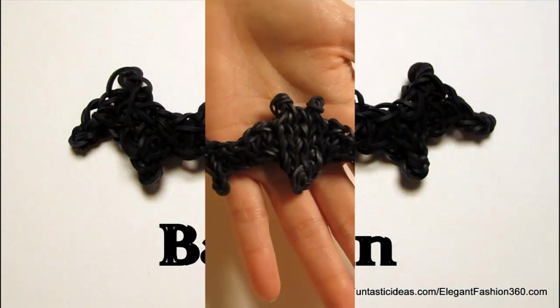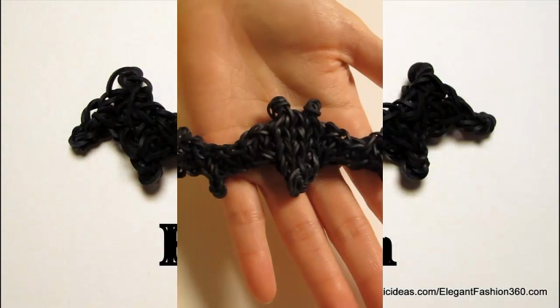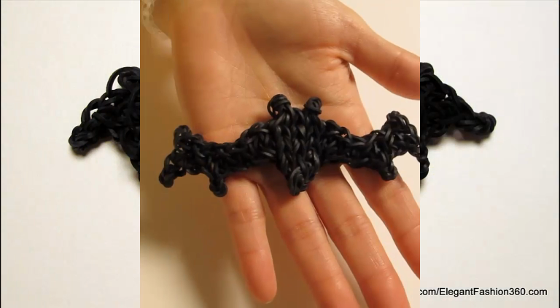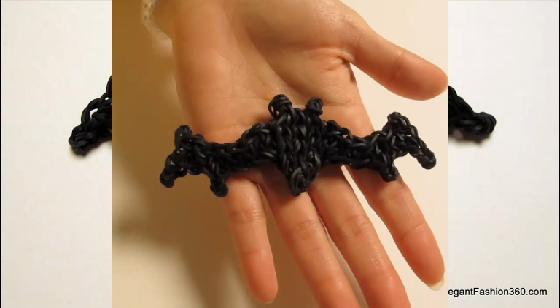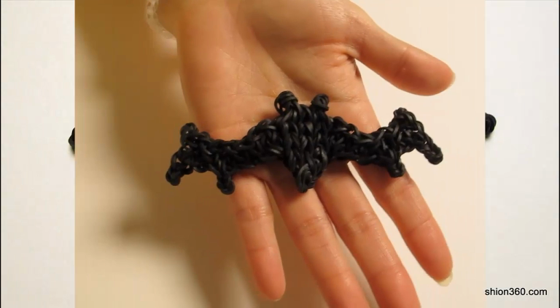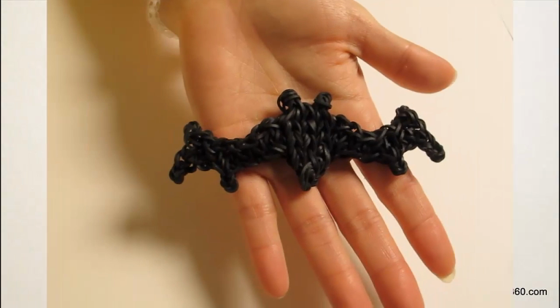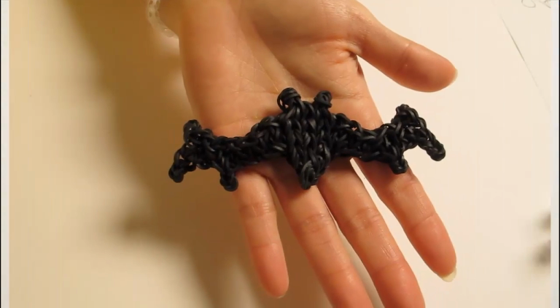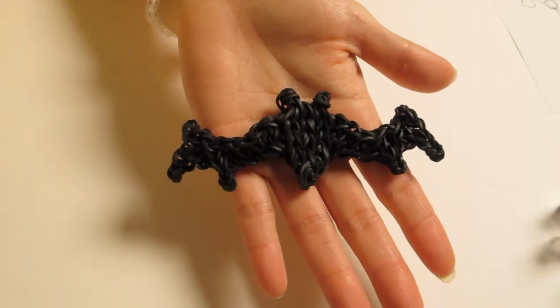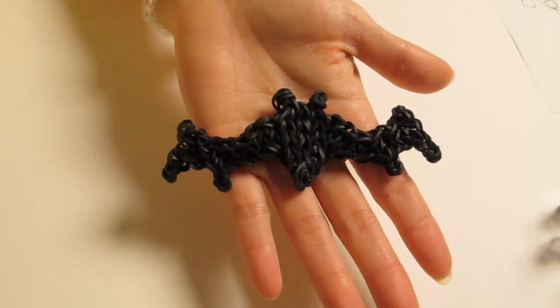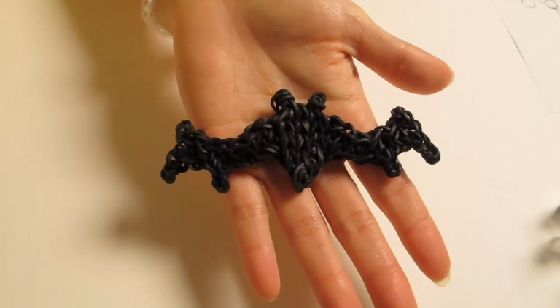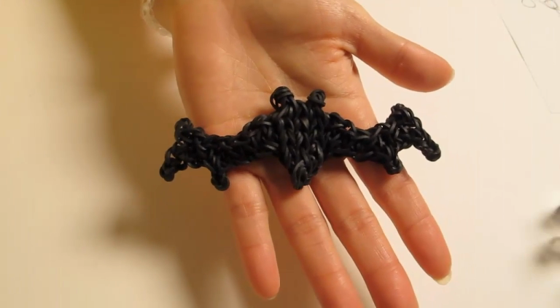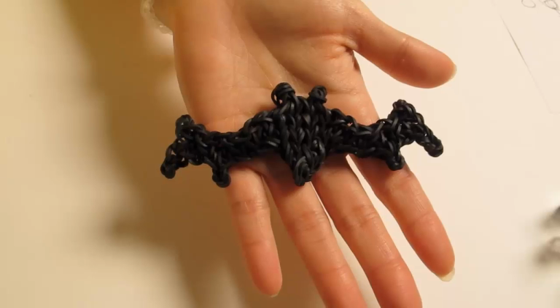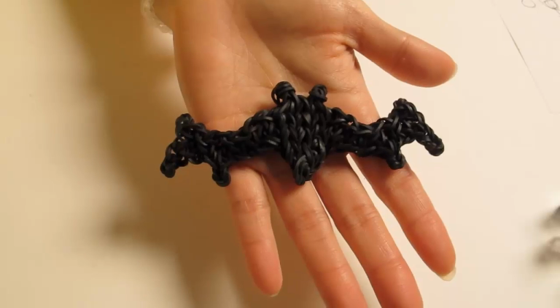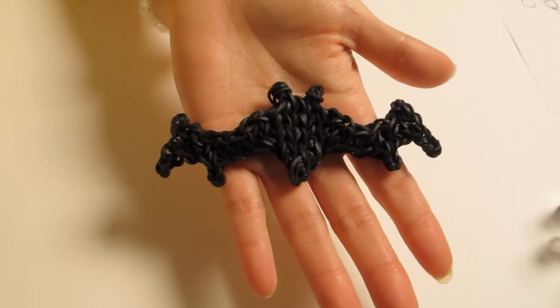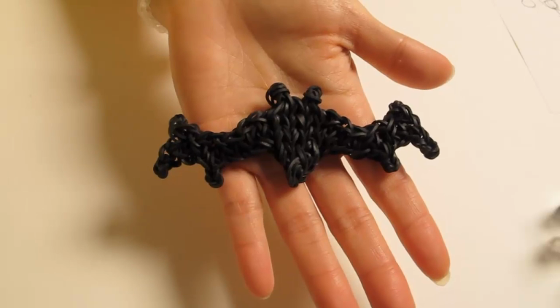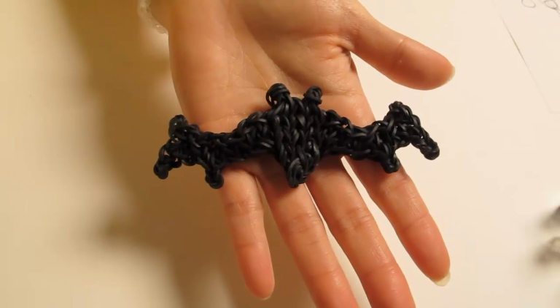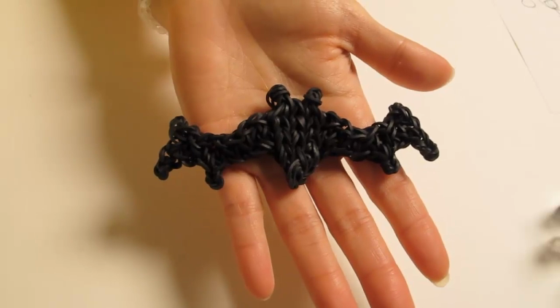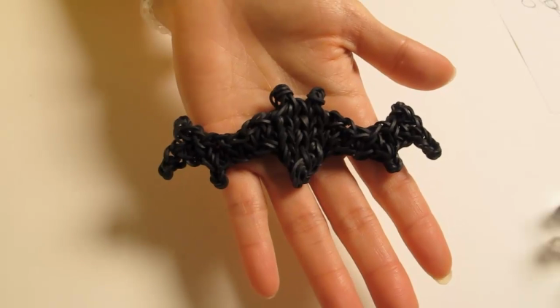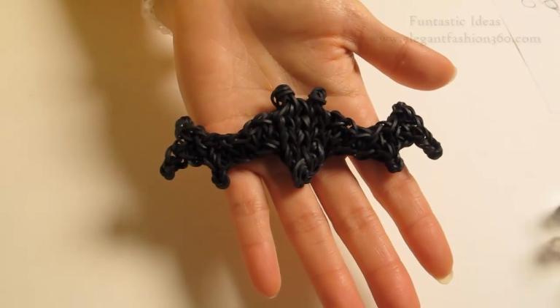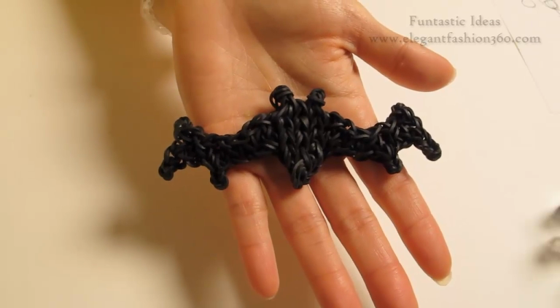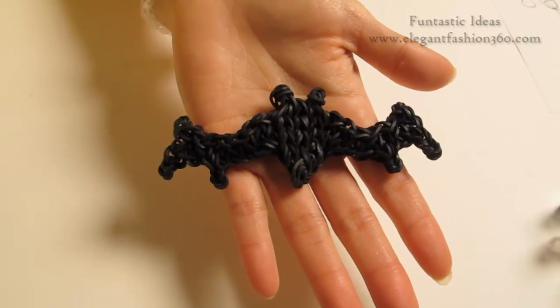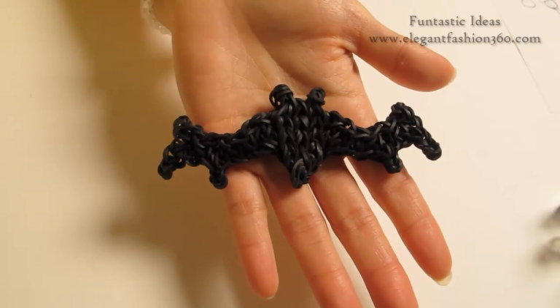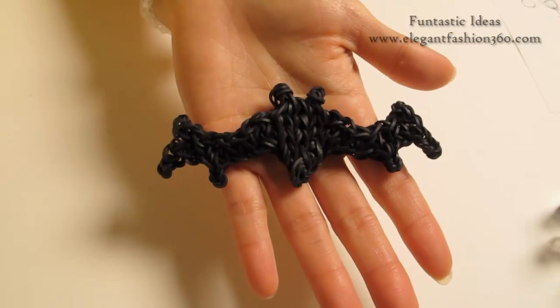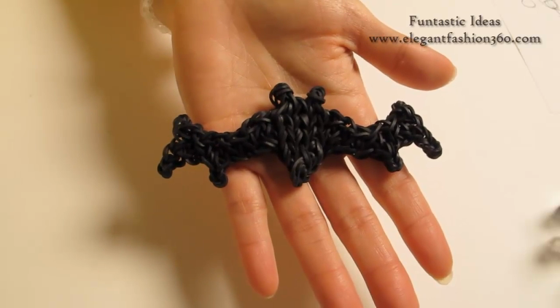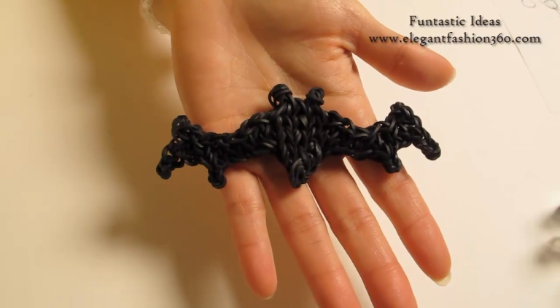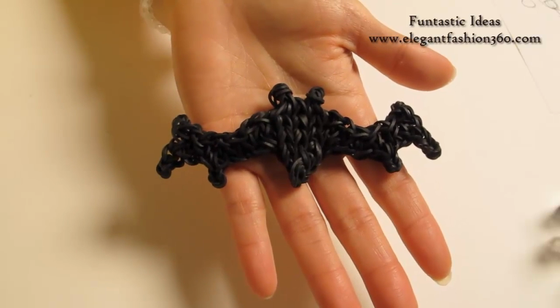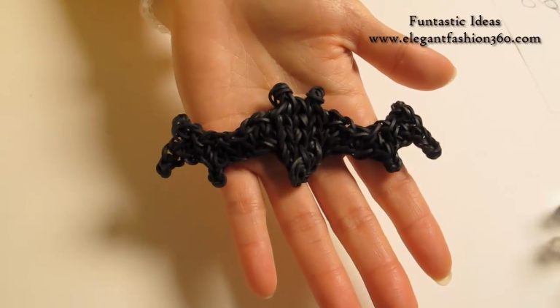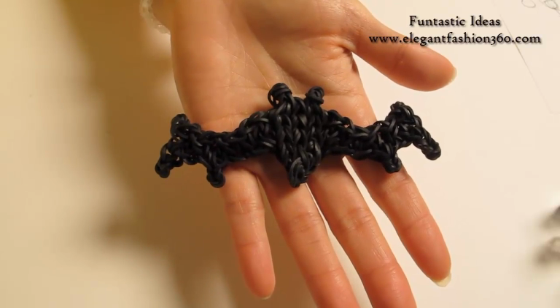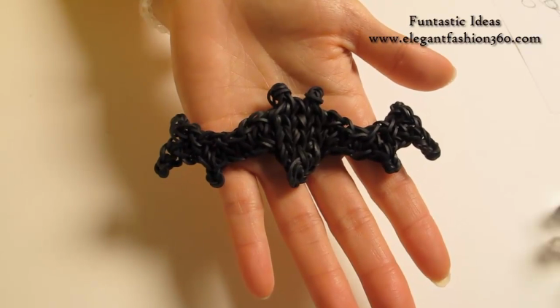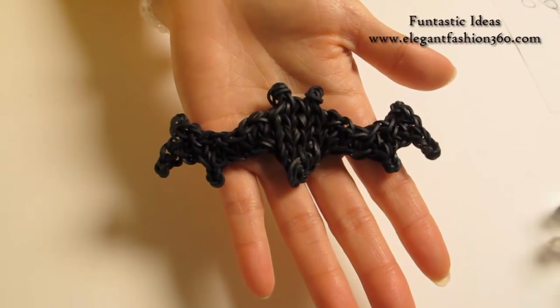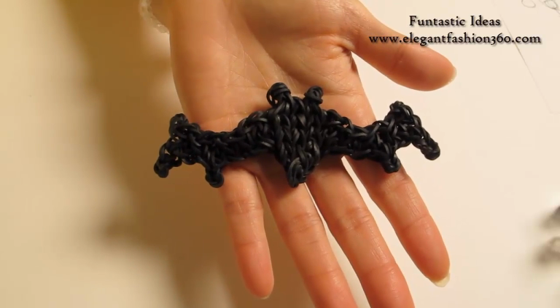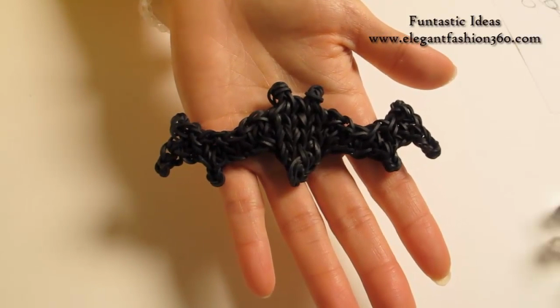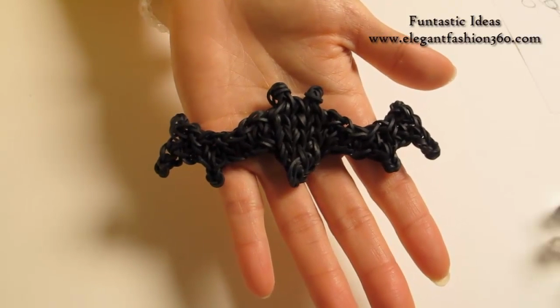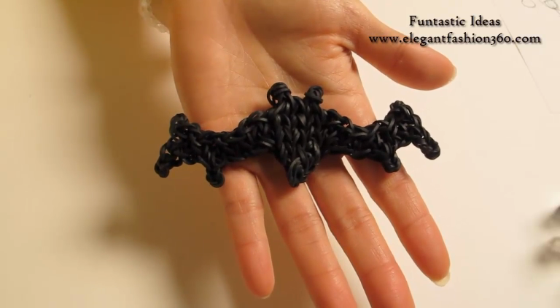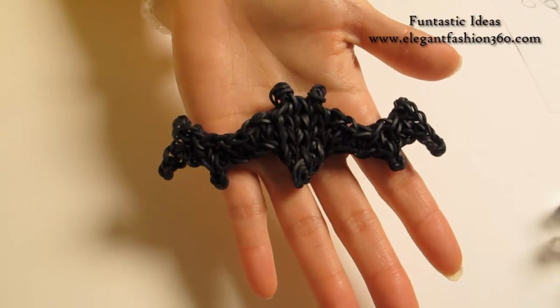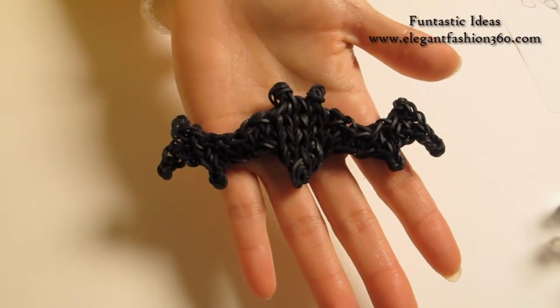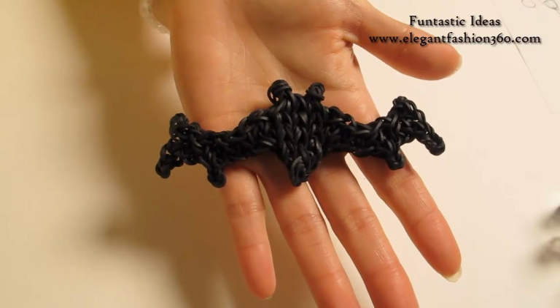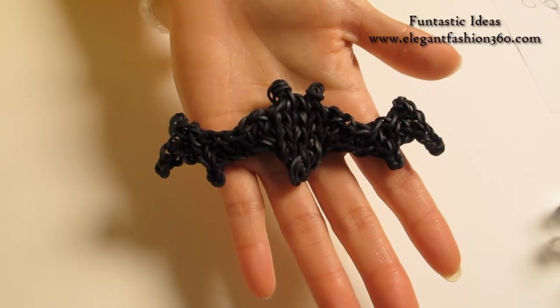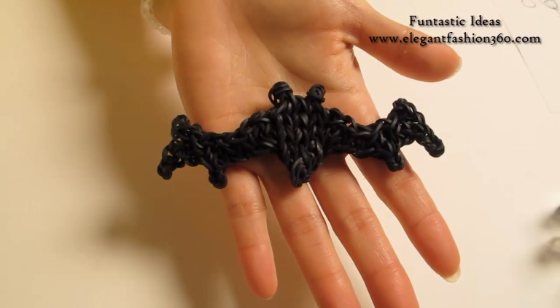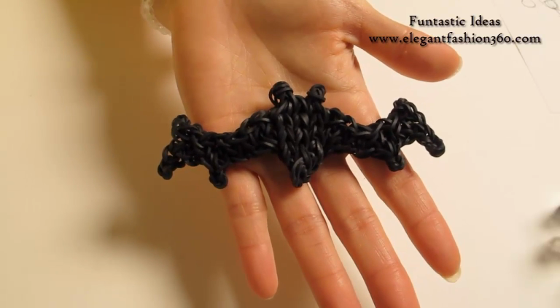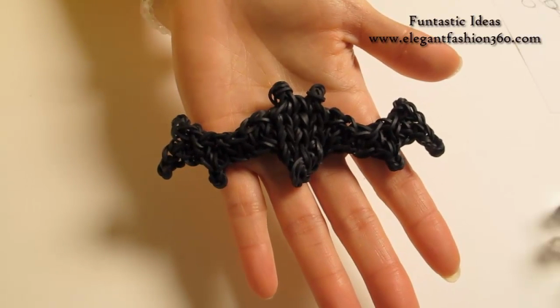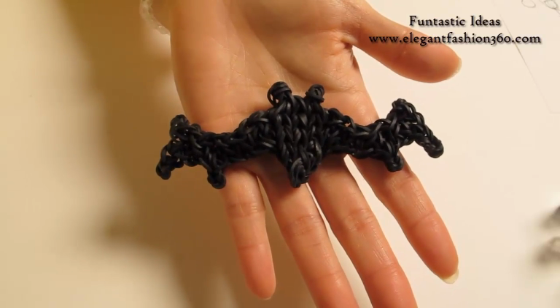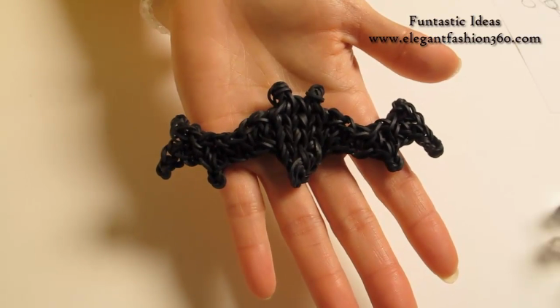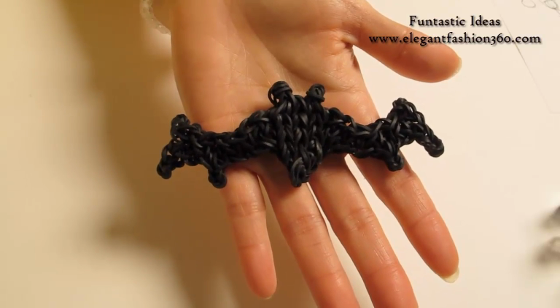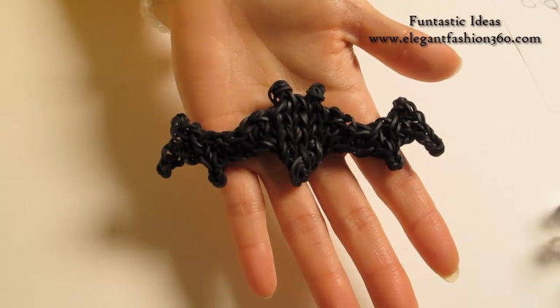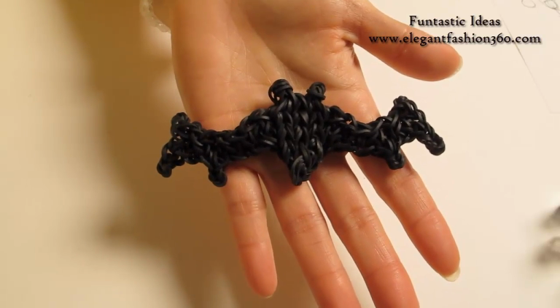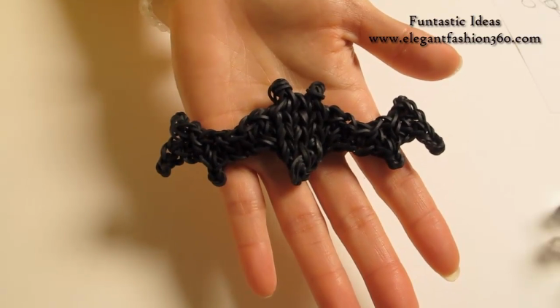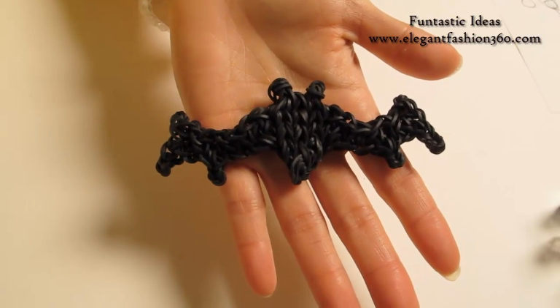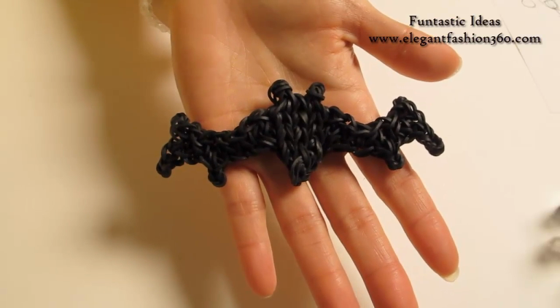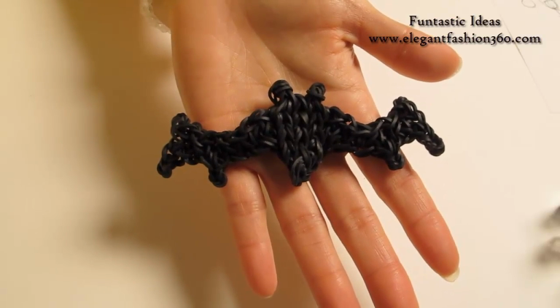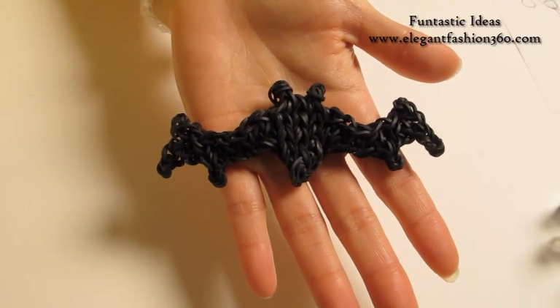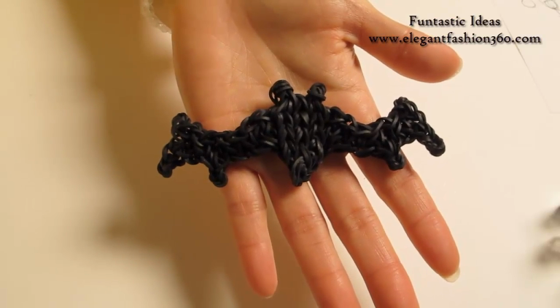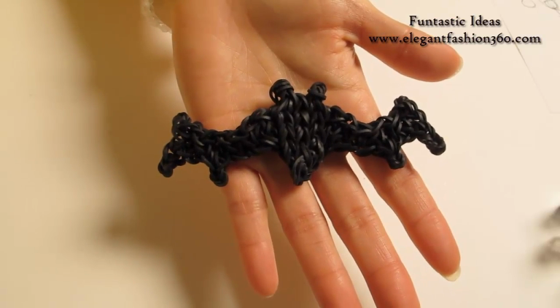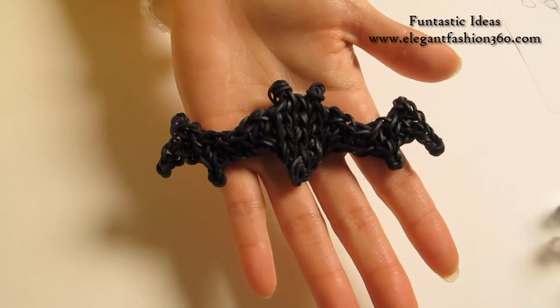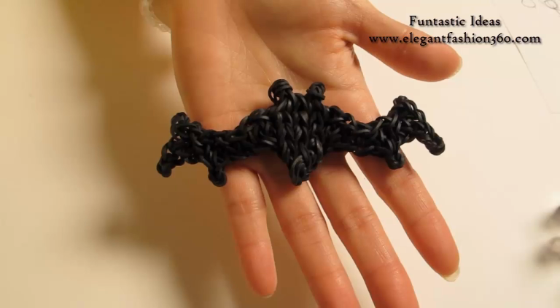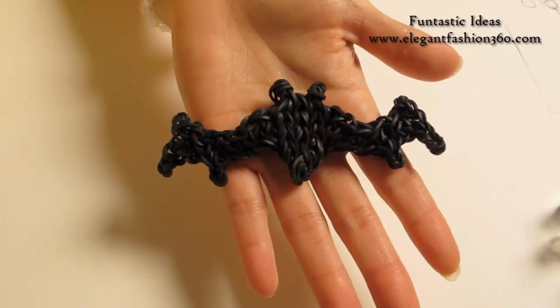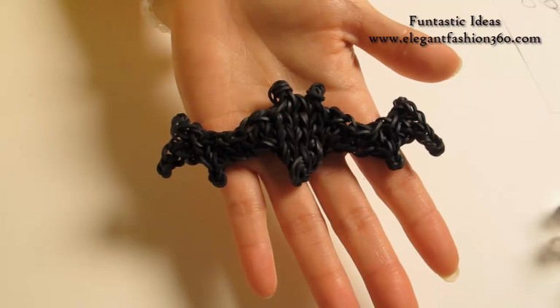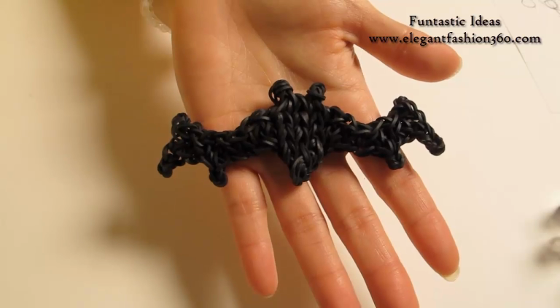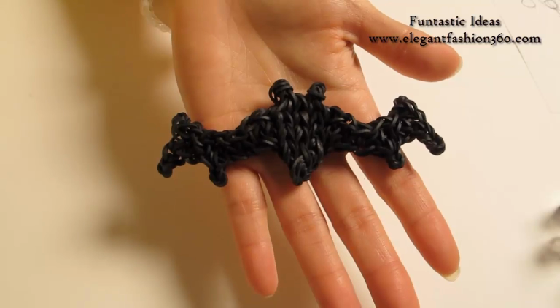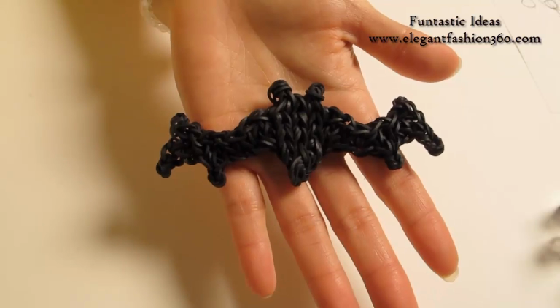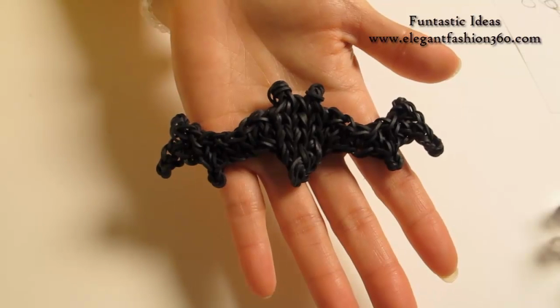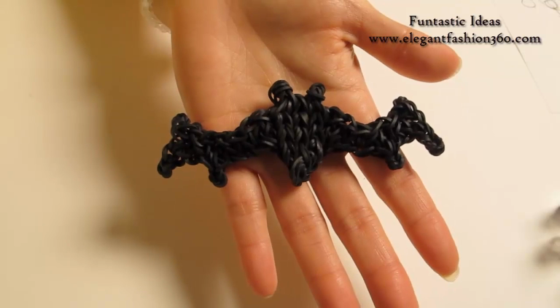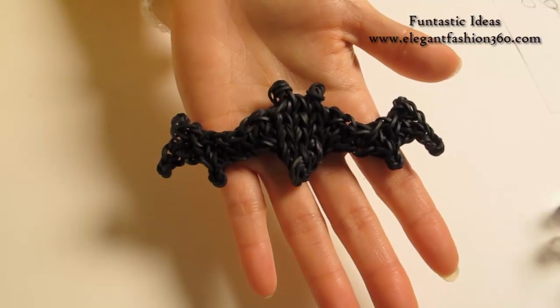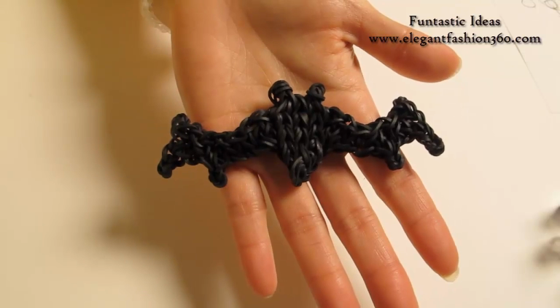Hey guys, today this video is gonna show you how to make this bag. I designed this bag based on a bag main sample.